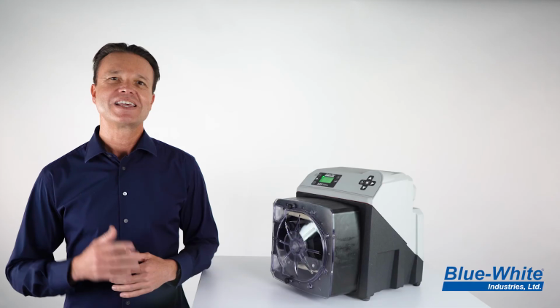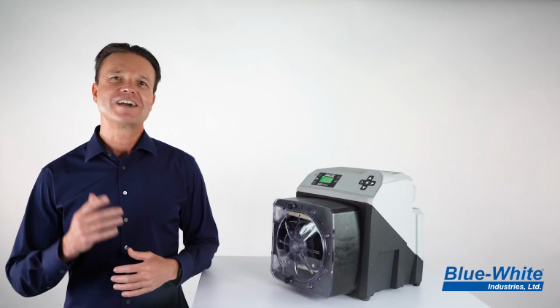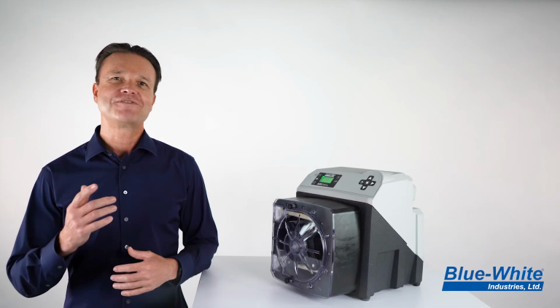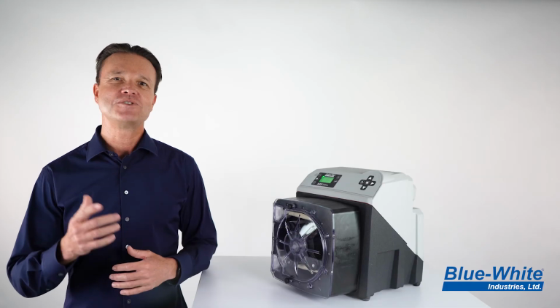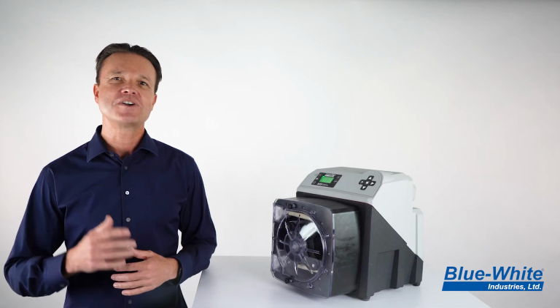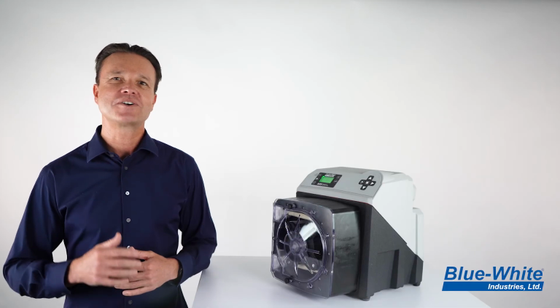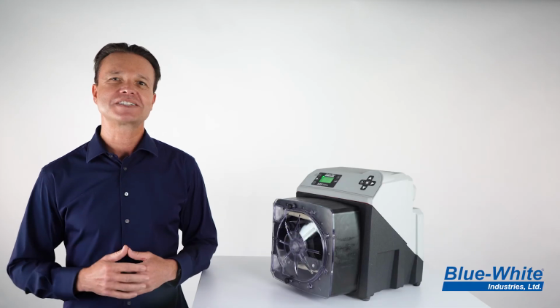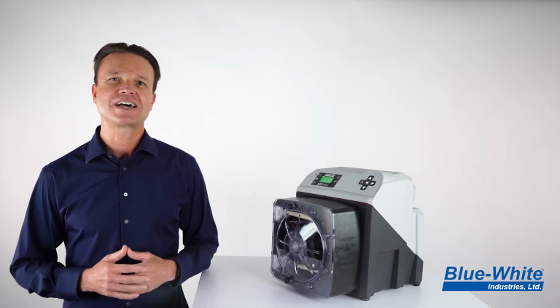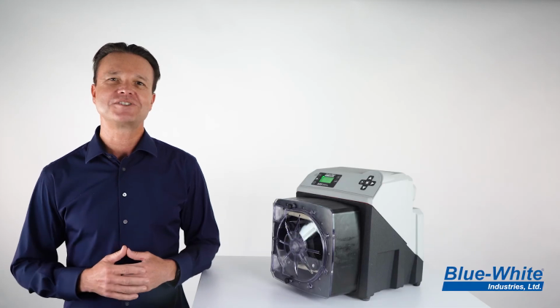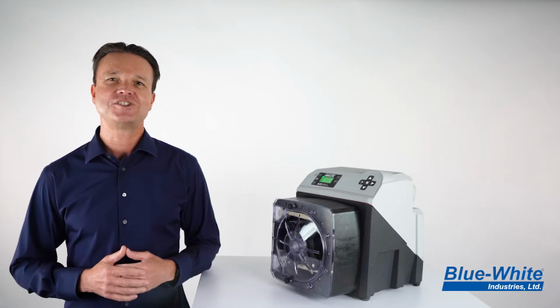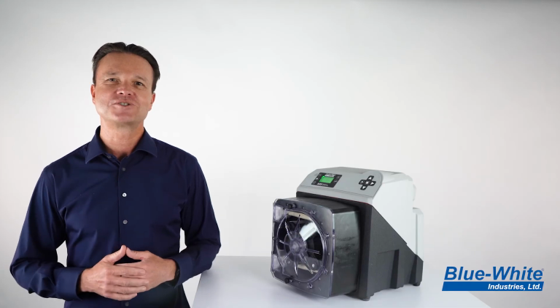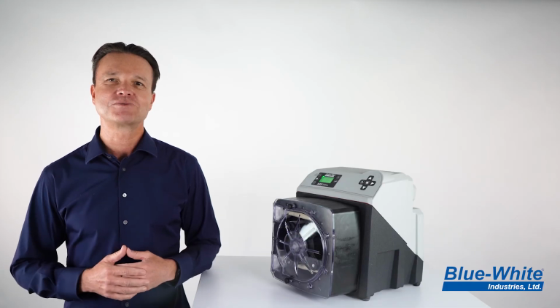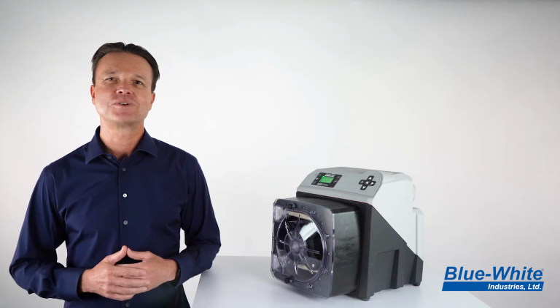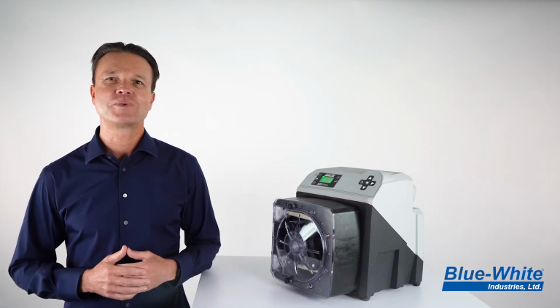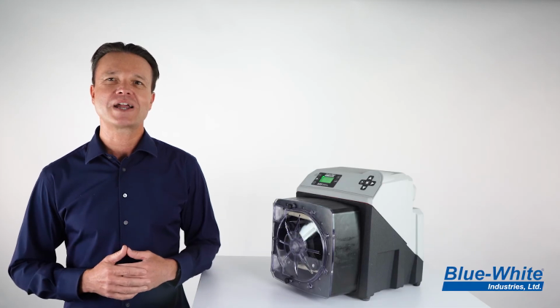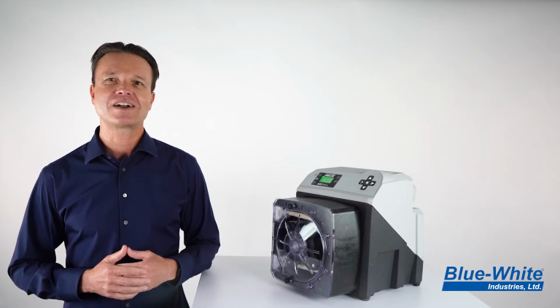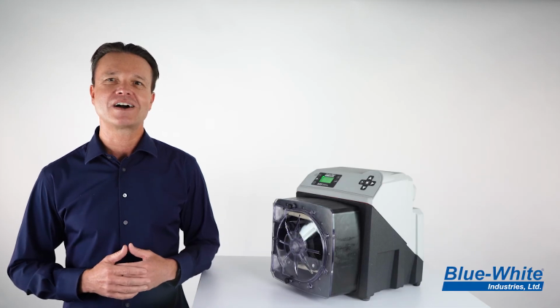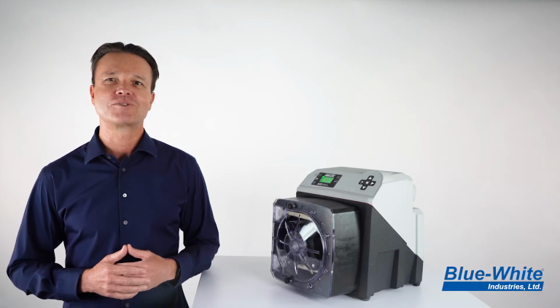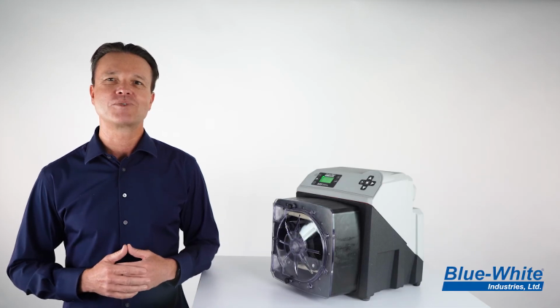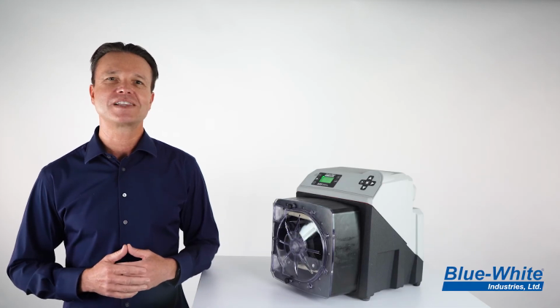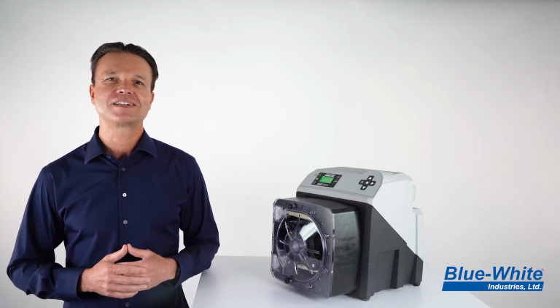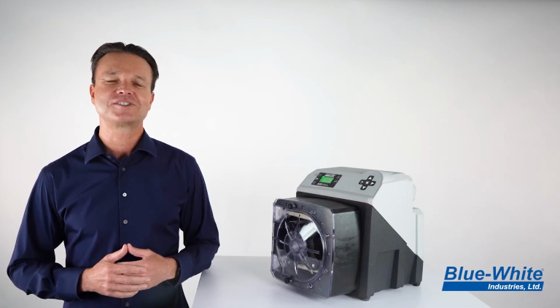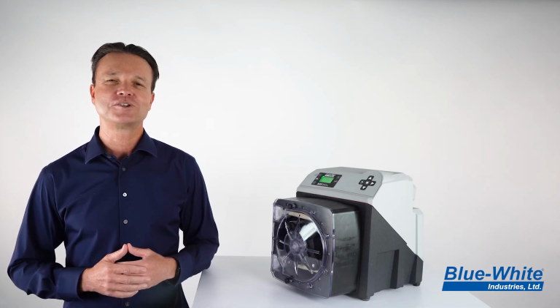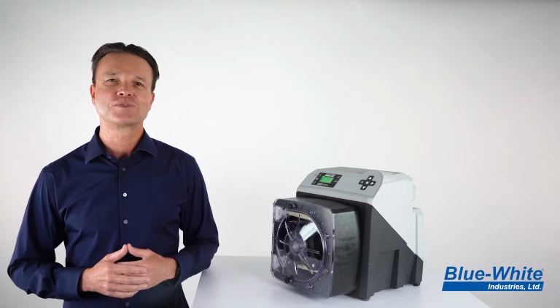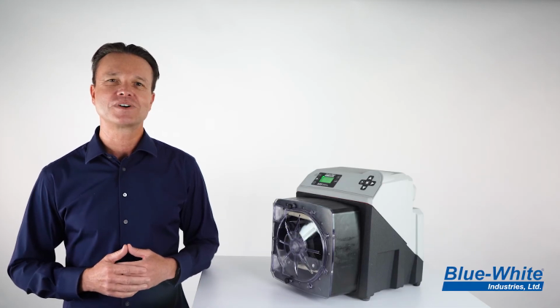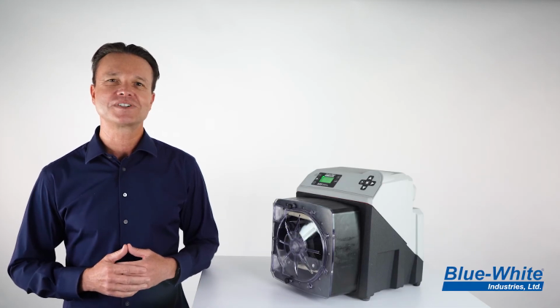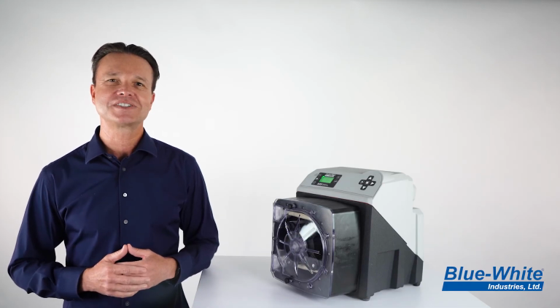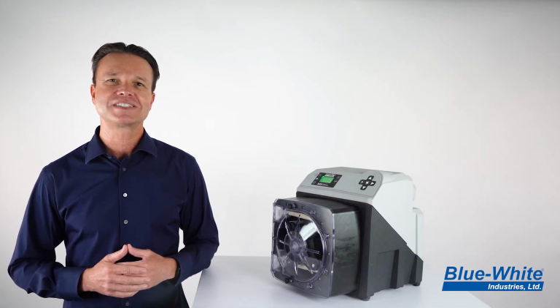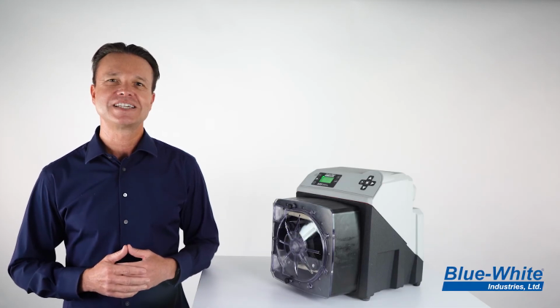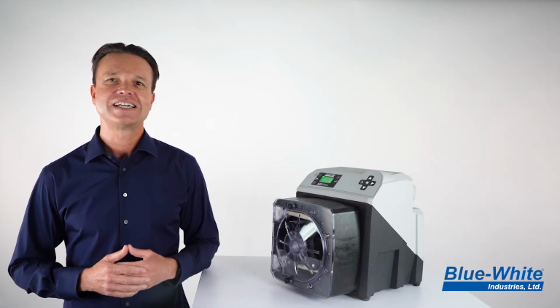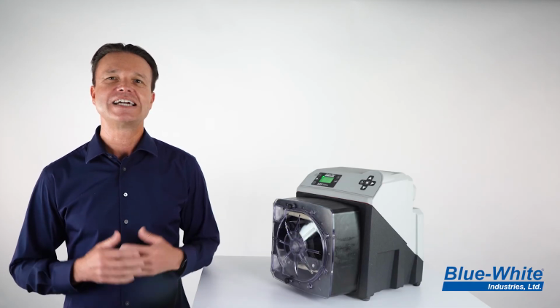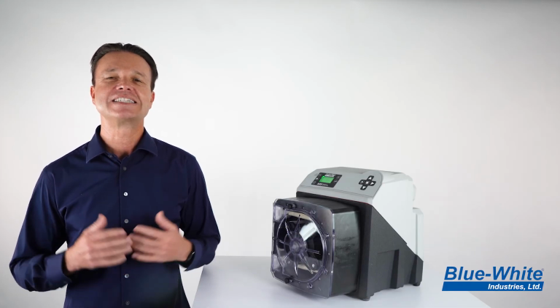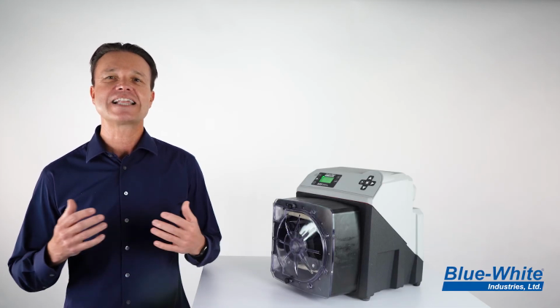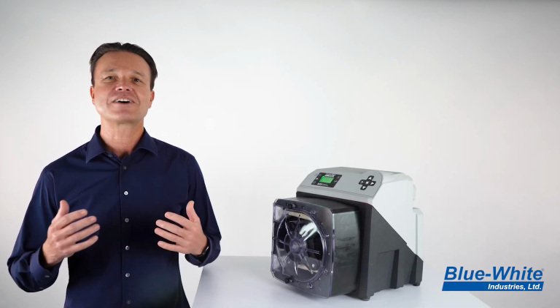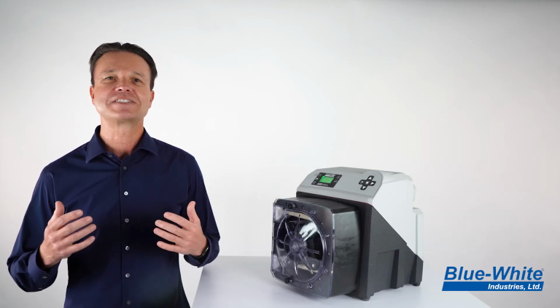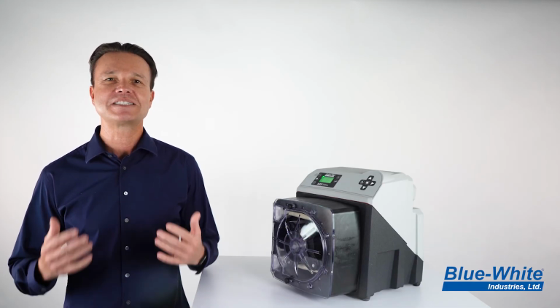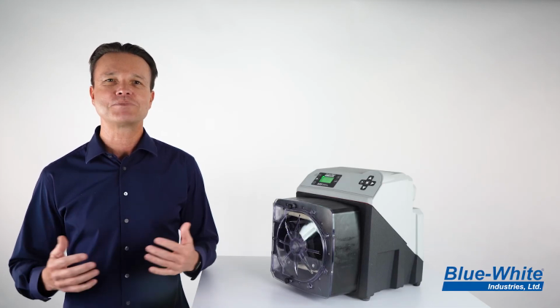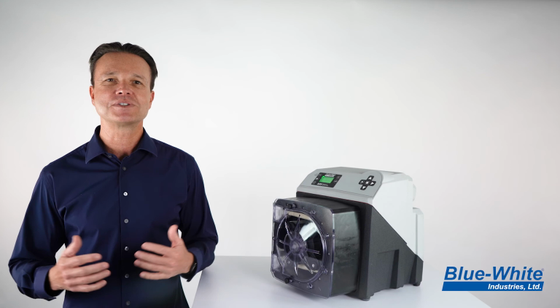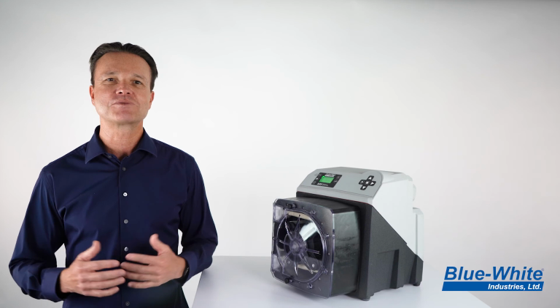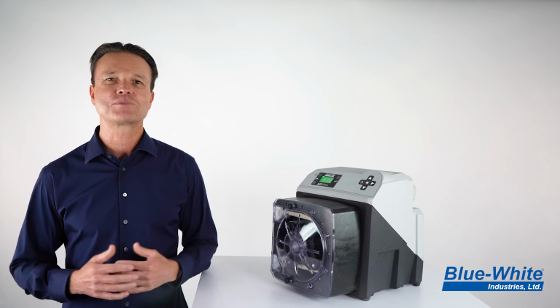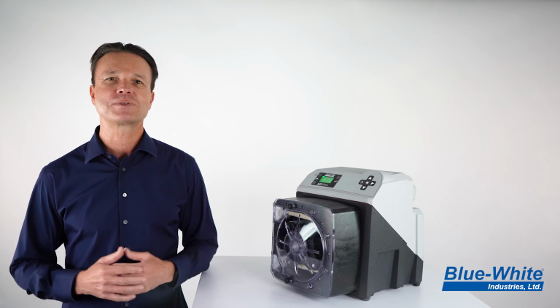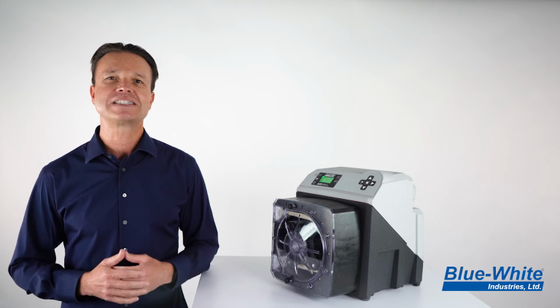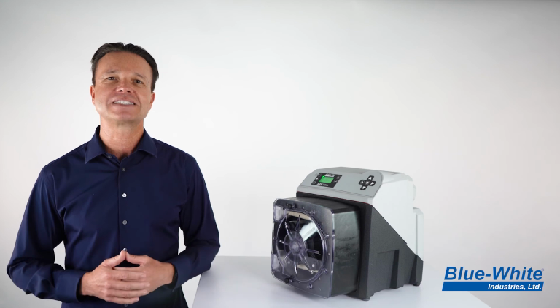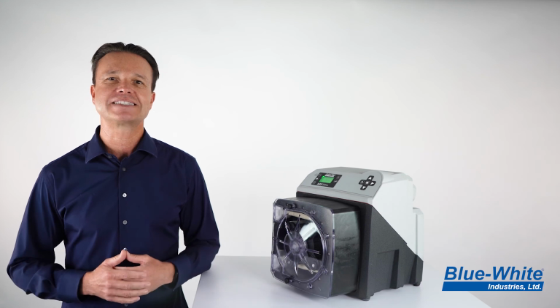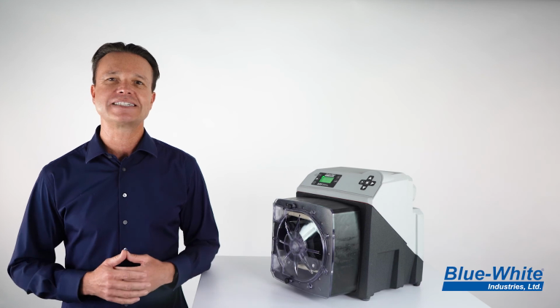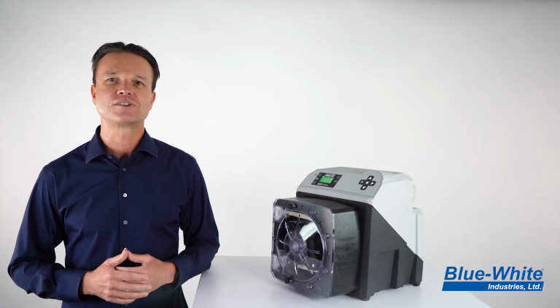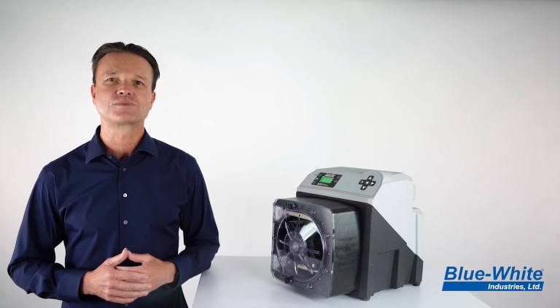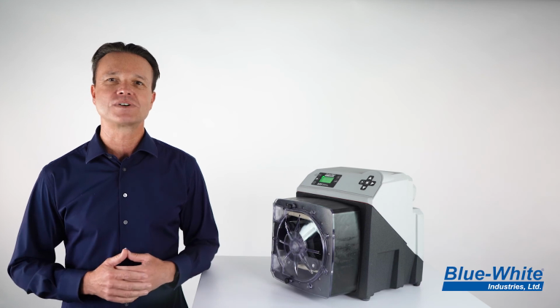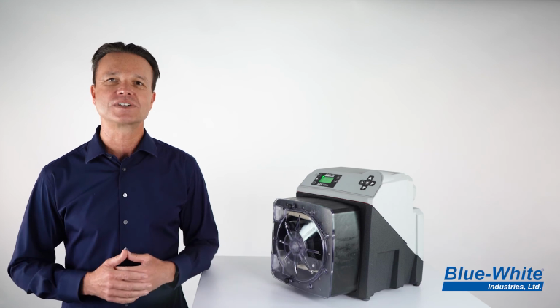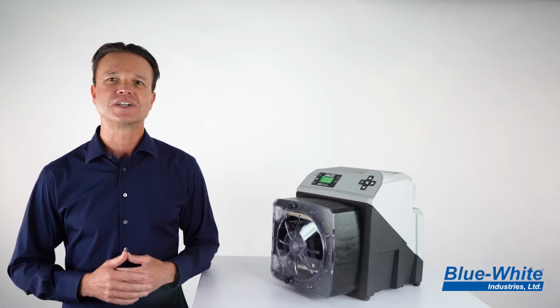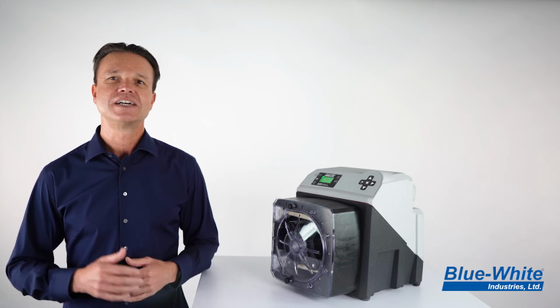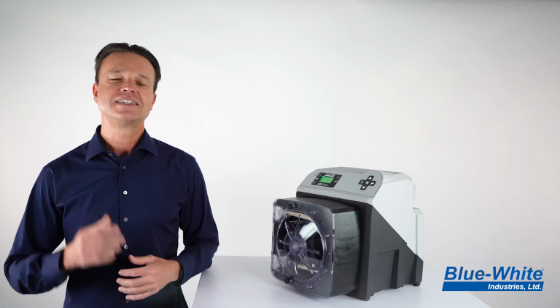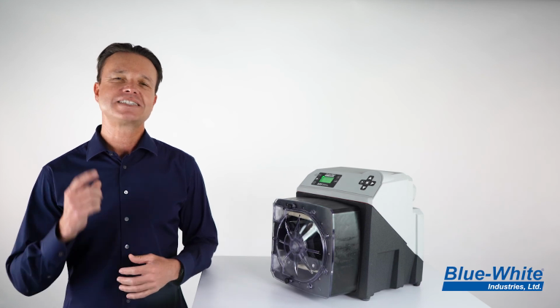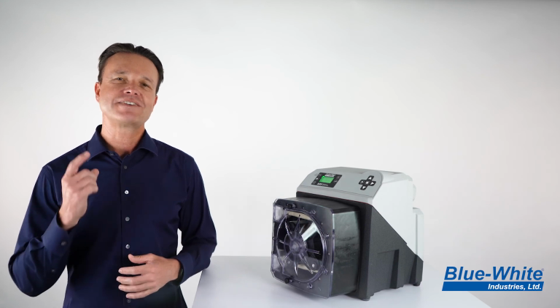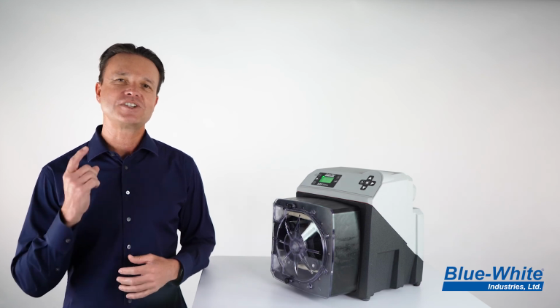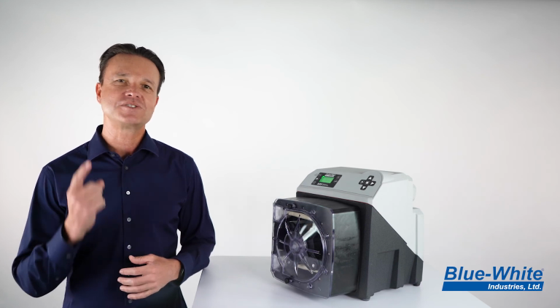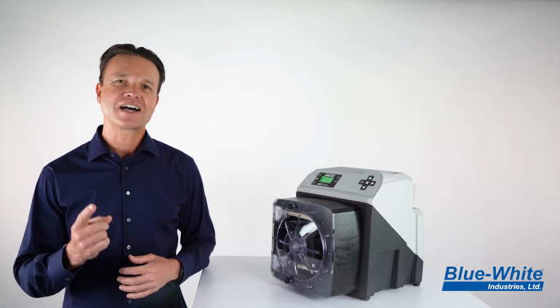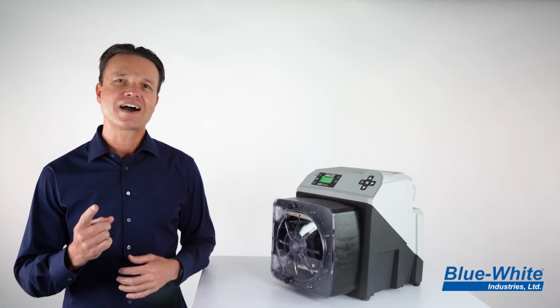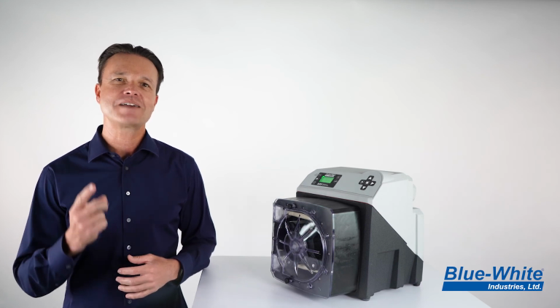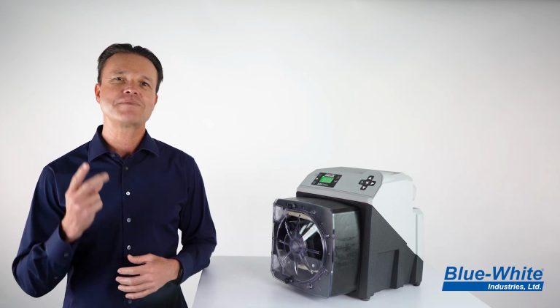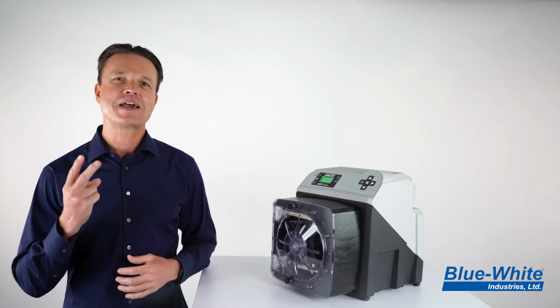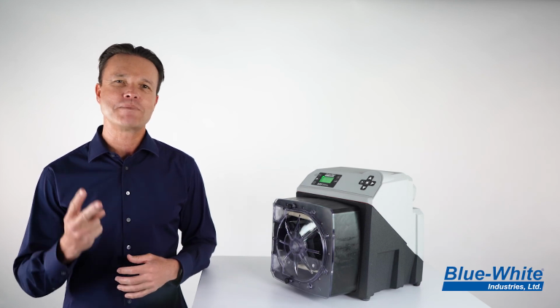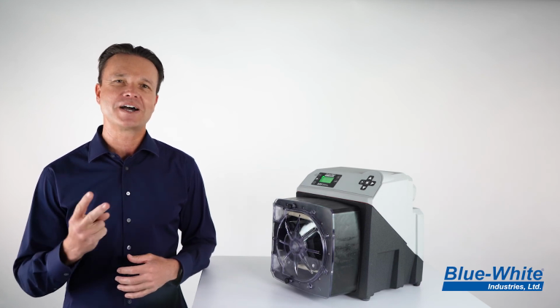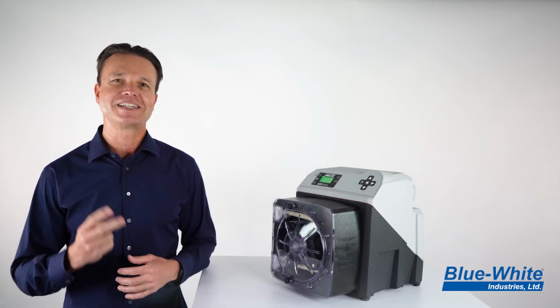If you notice unusual wear on one of the tube rollers, it is now simple to replace a single roller, saving you time and money.